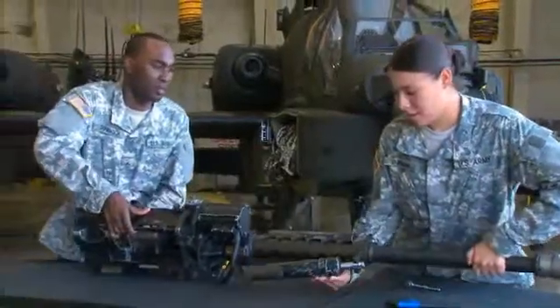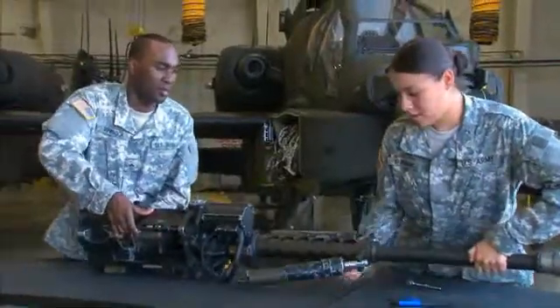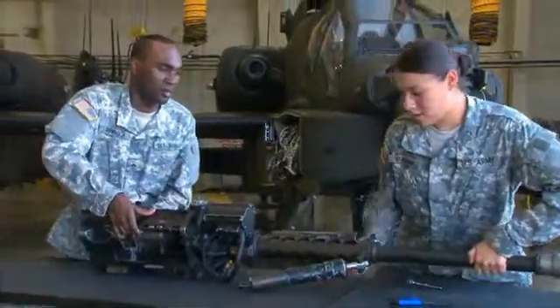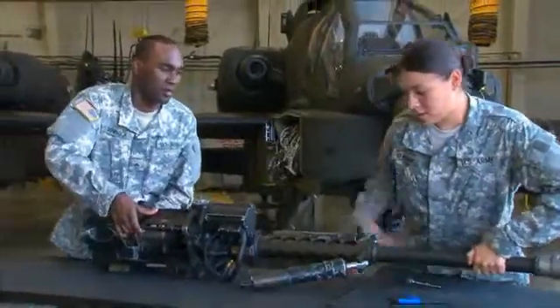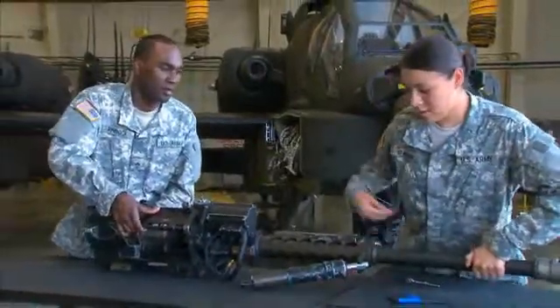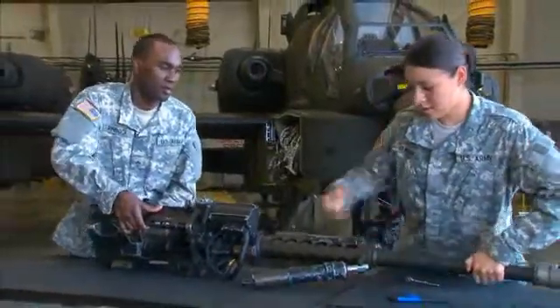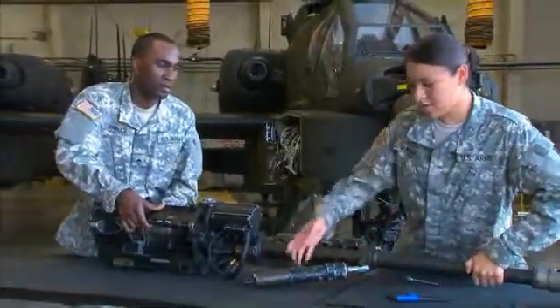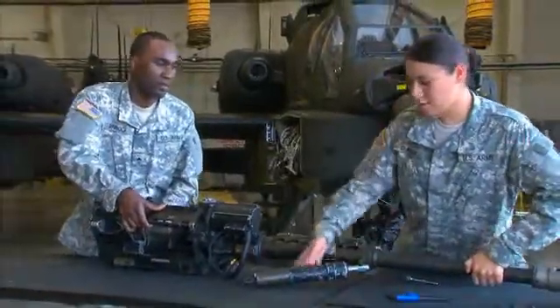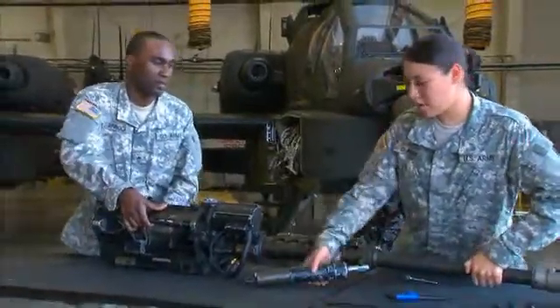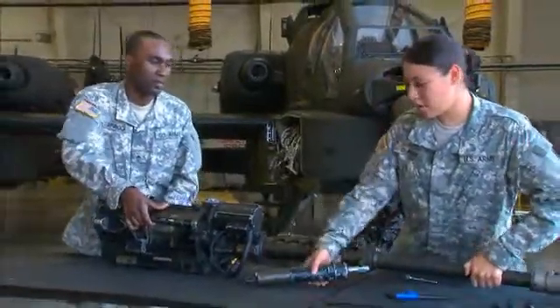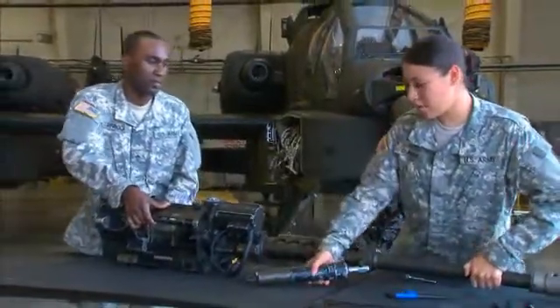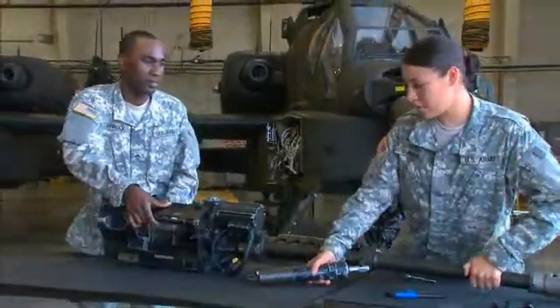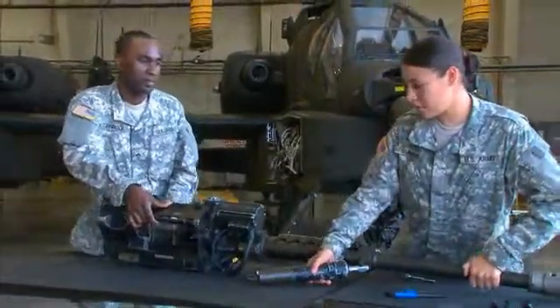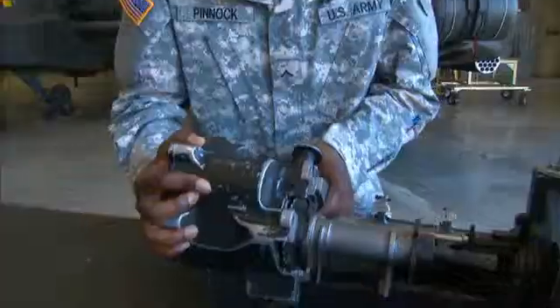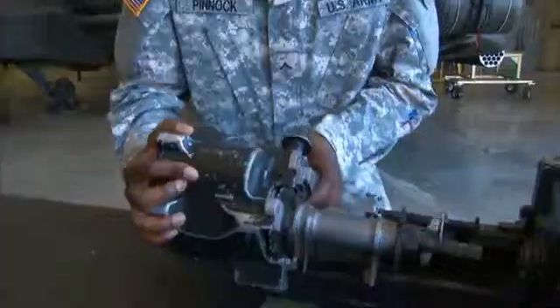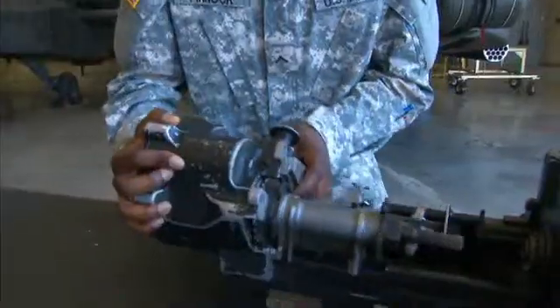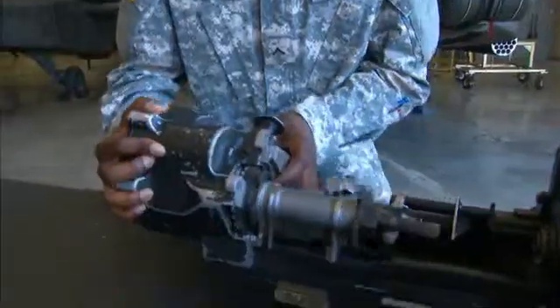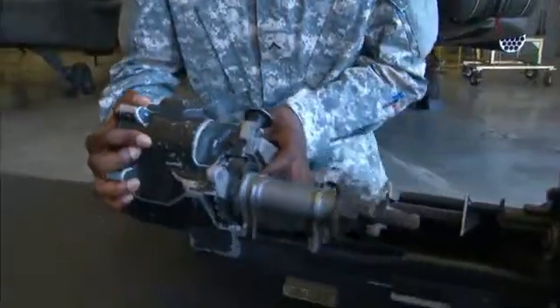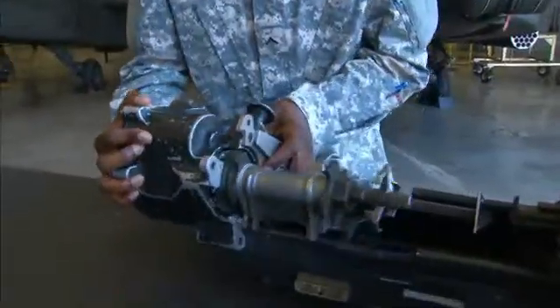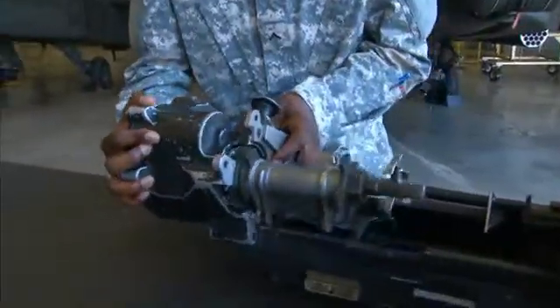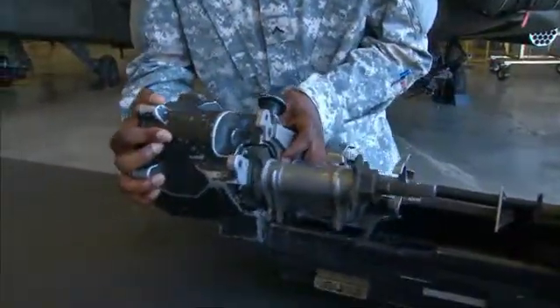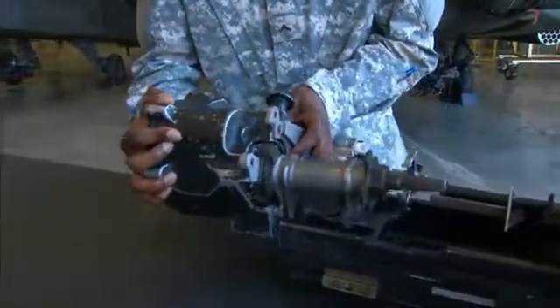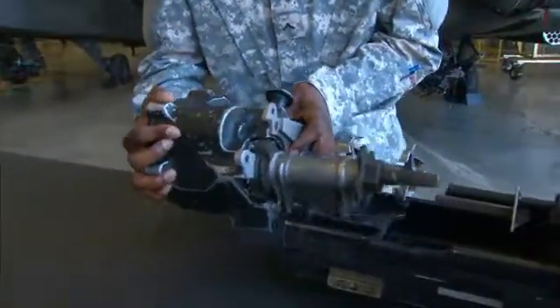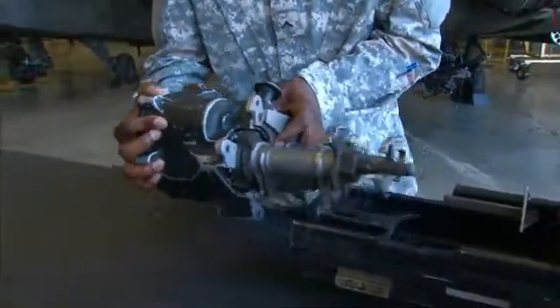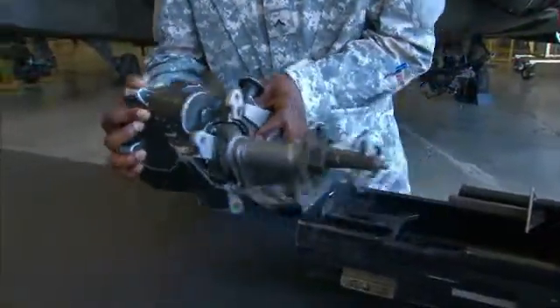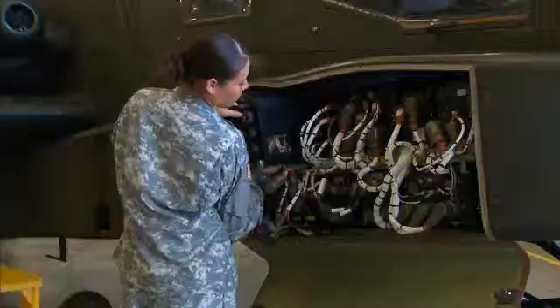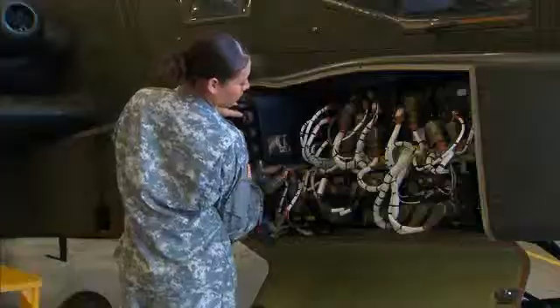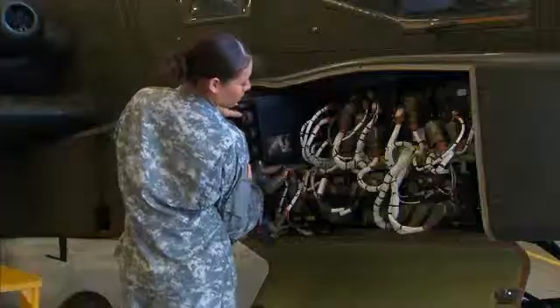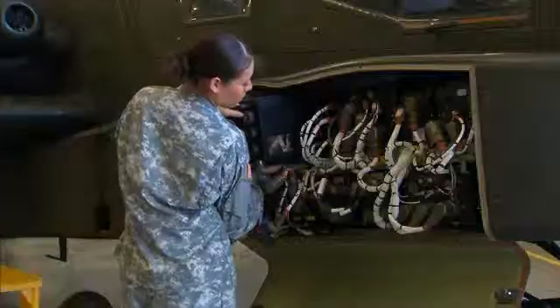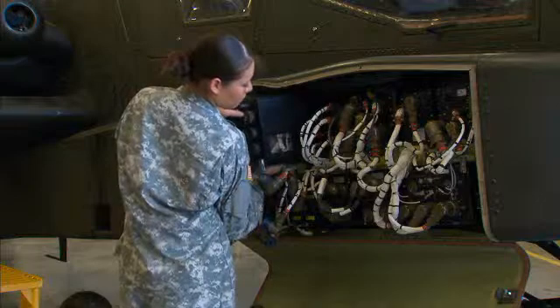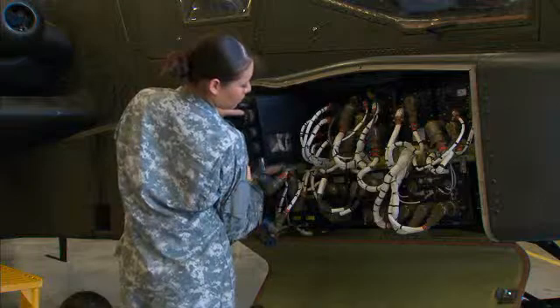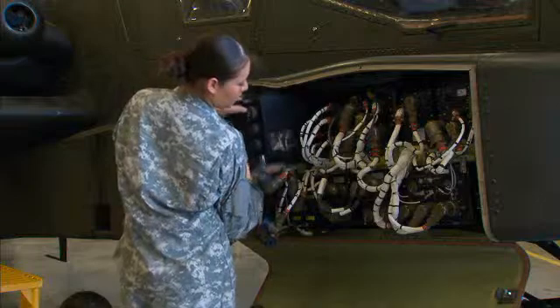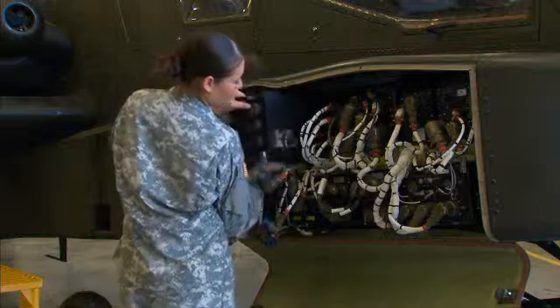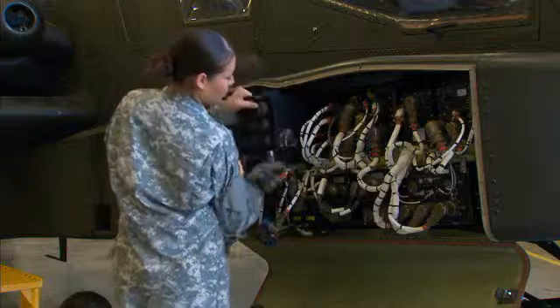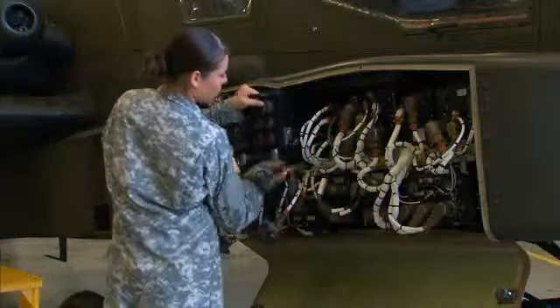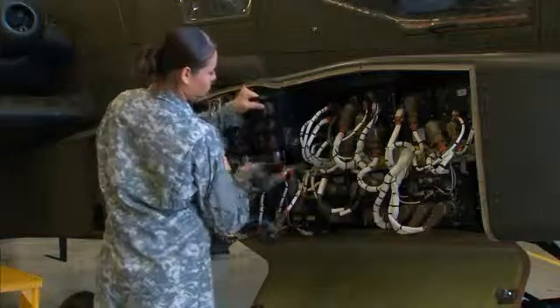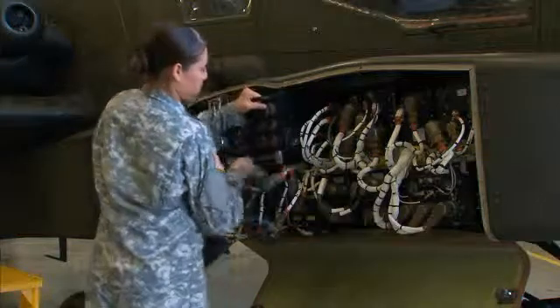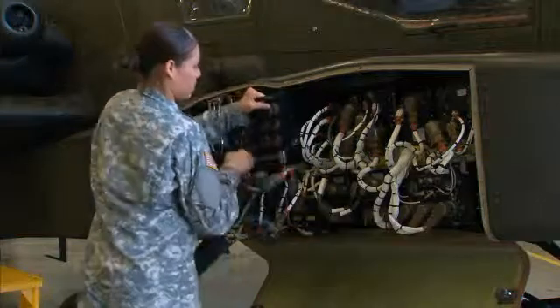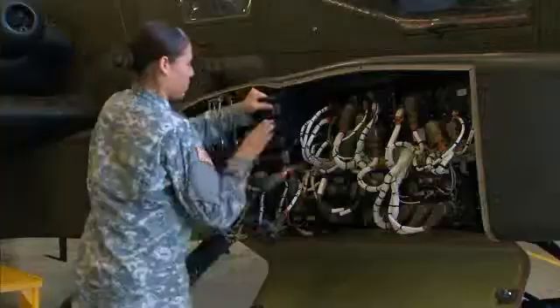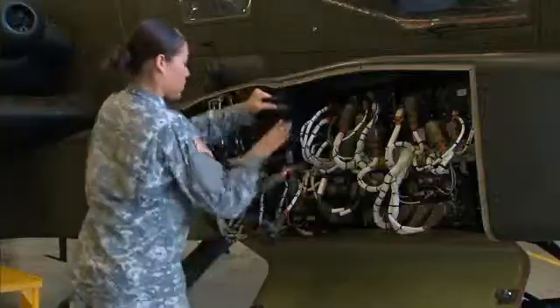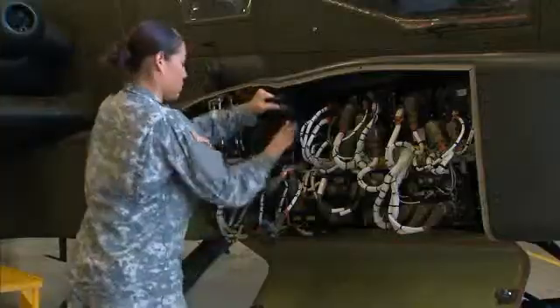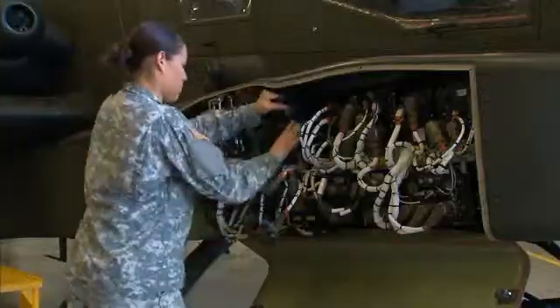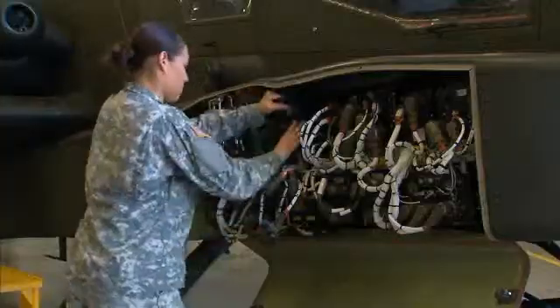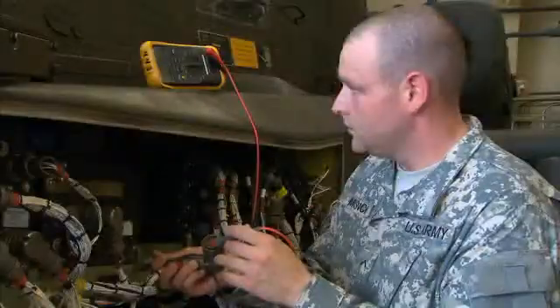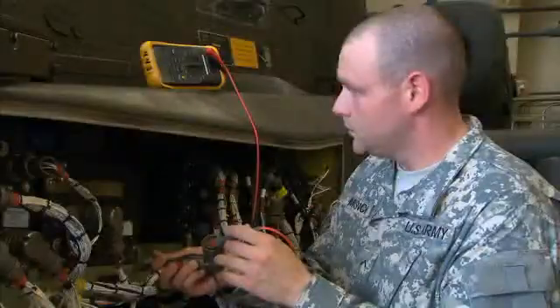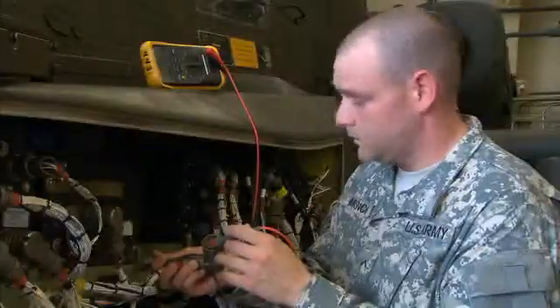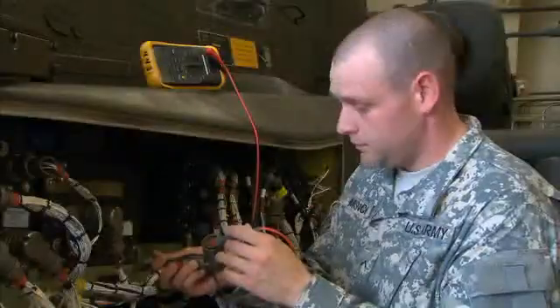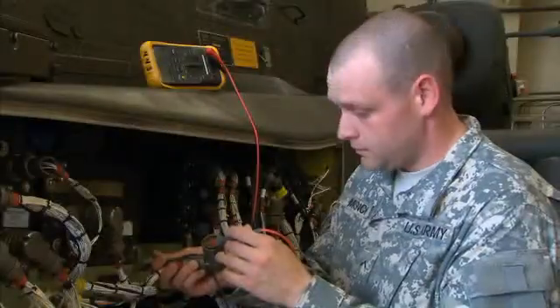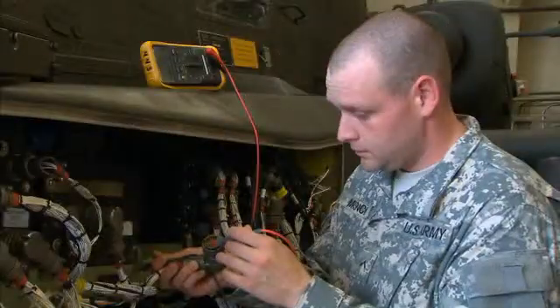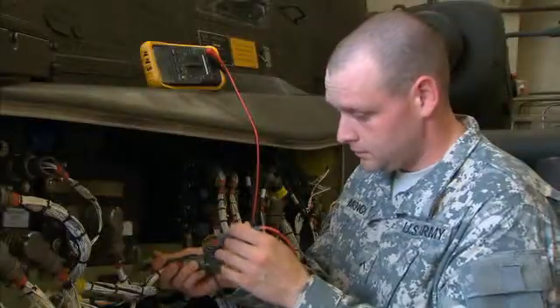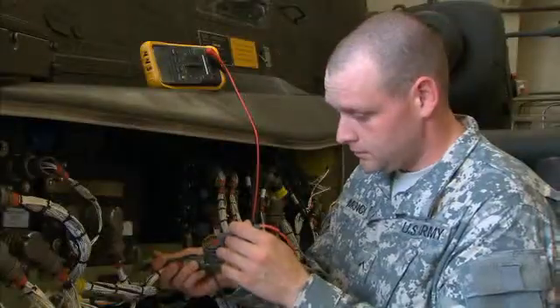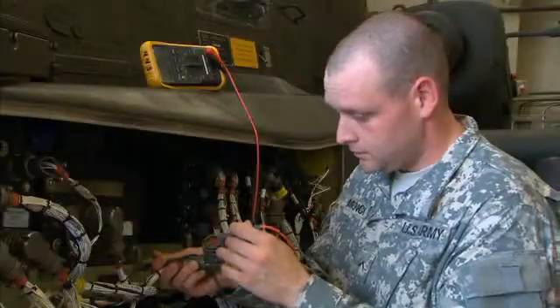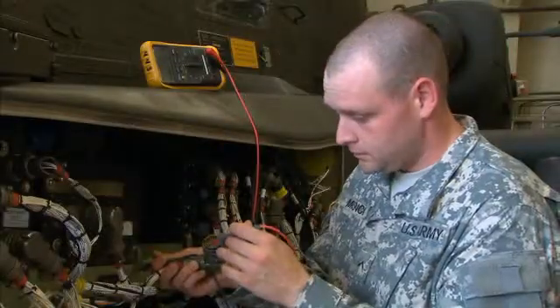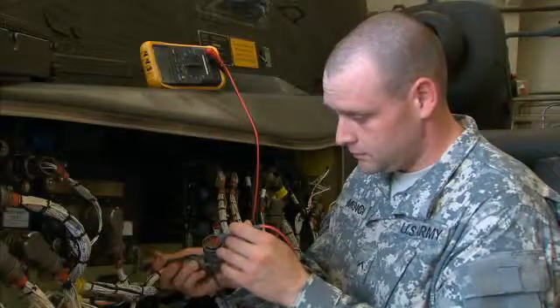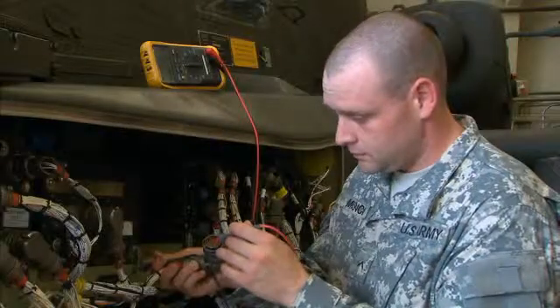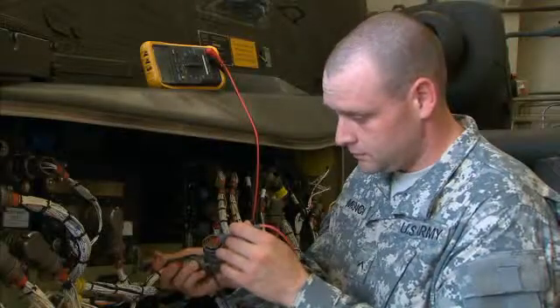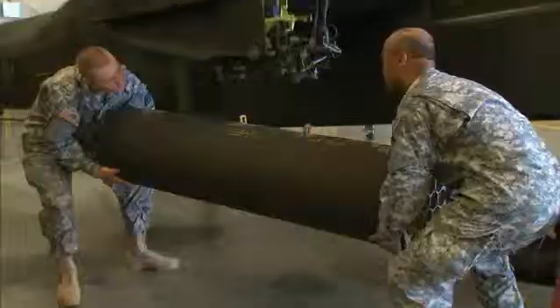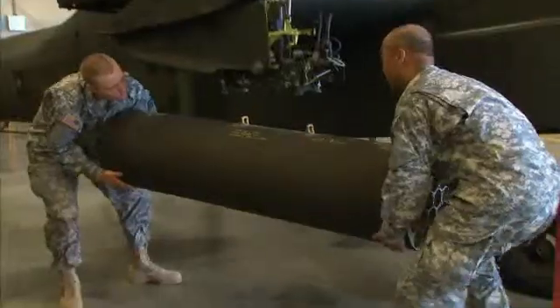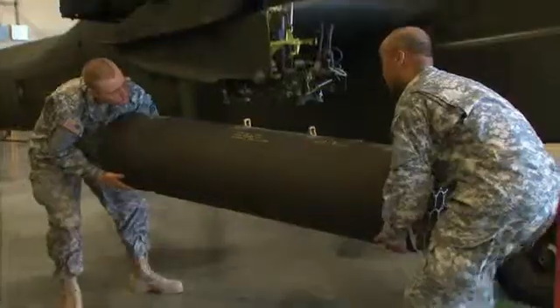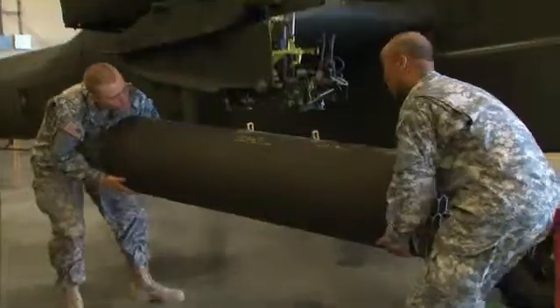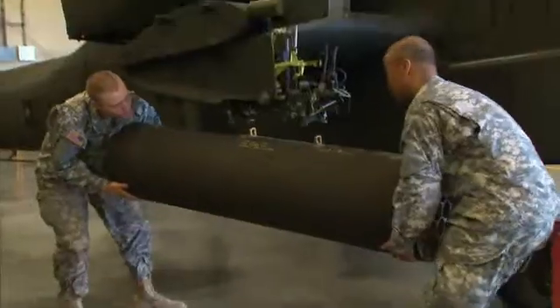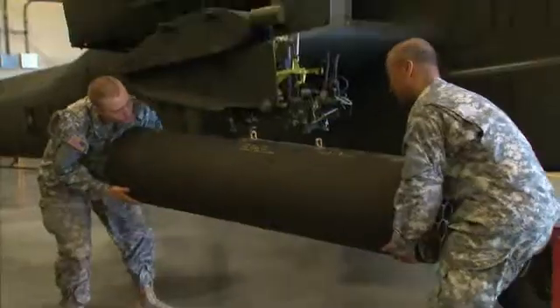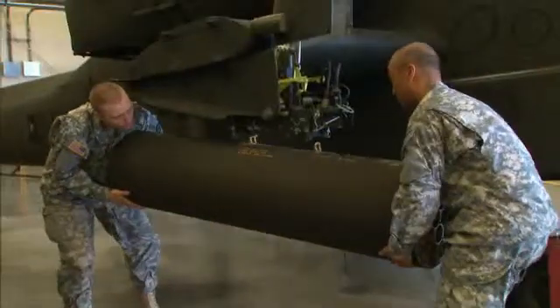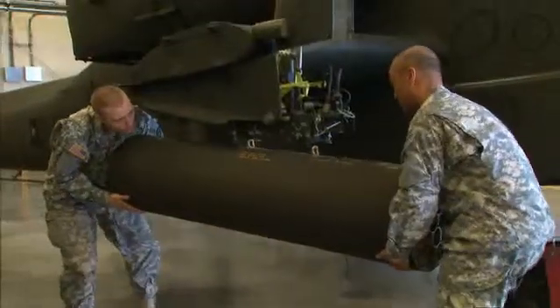To do this, the Army will train you to remove, overhaul, and replace electrical components, such as instrumentation and weaponry.